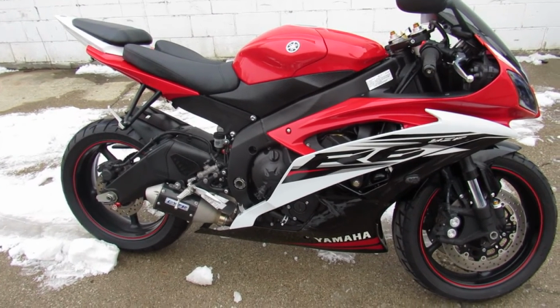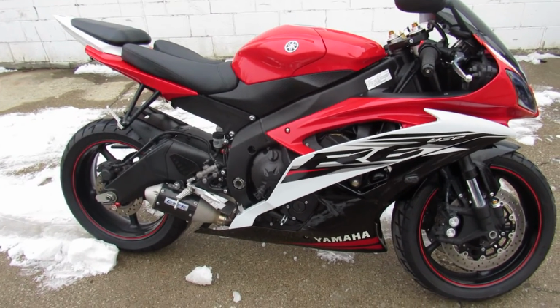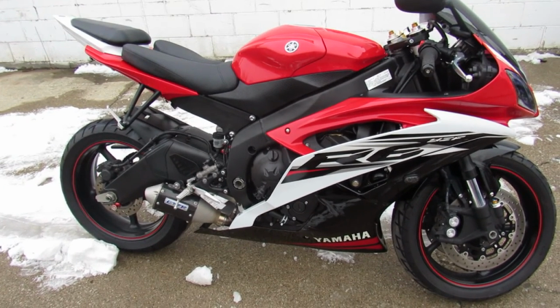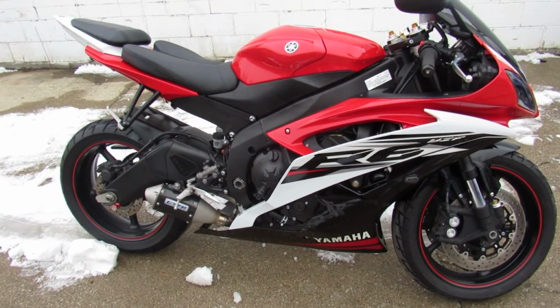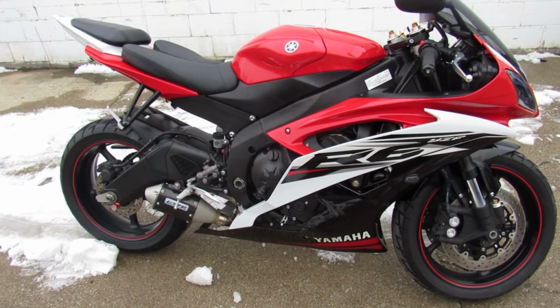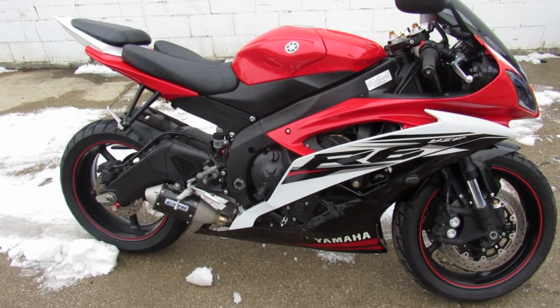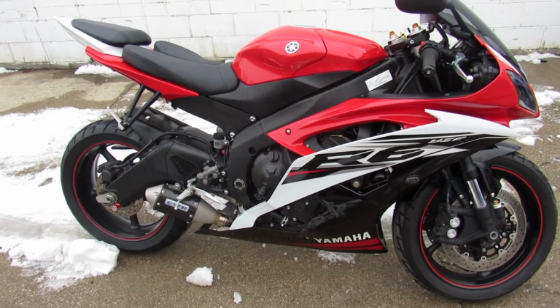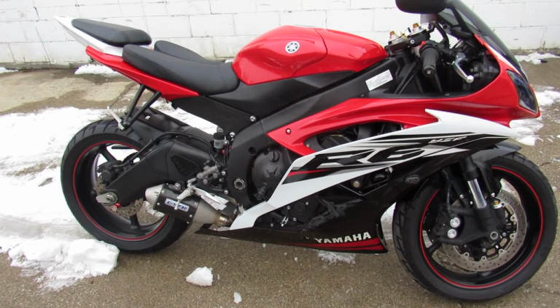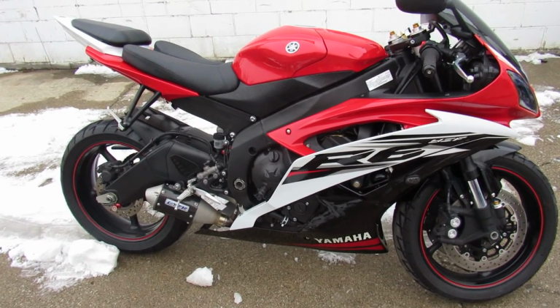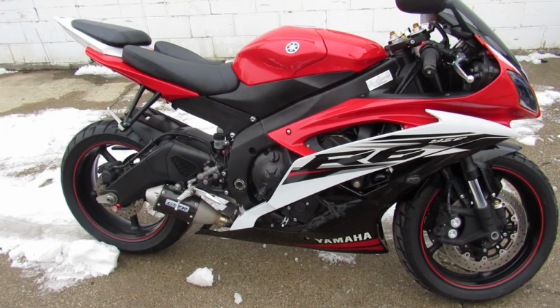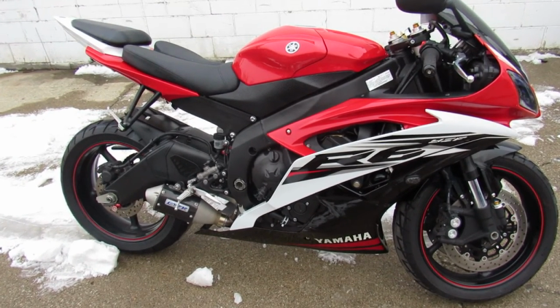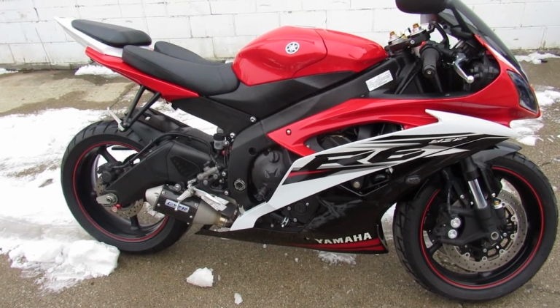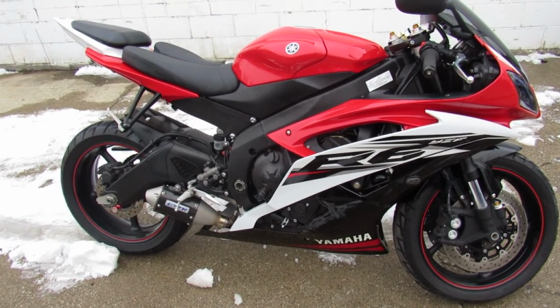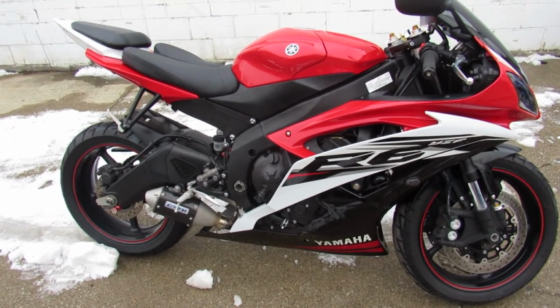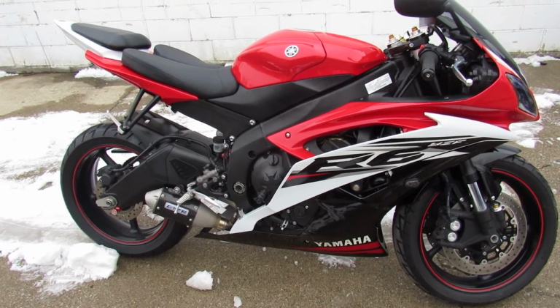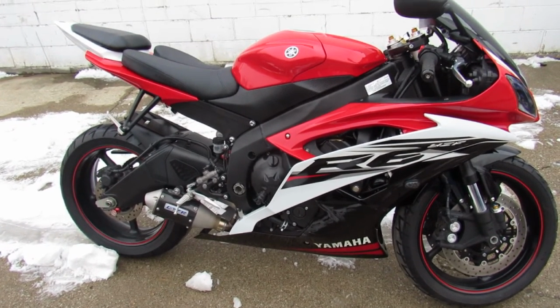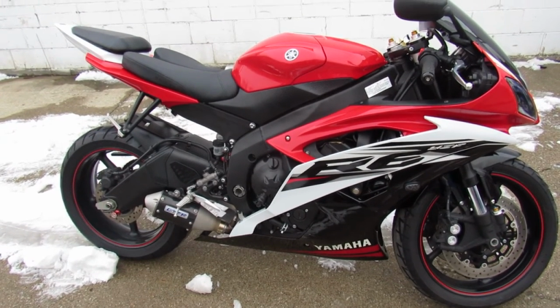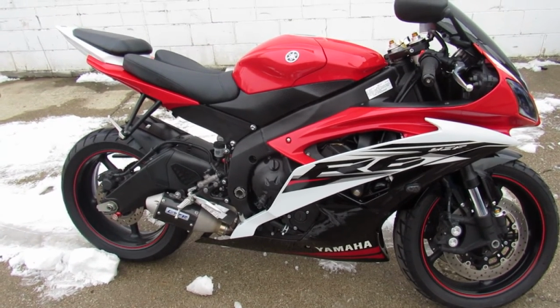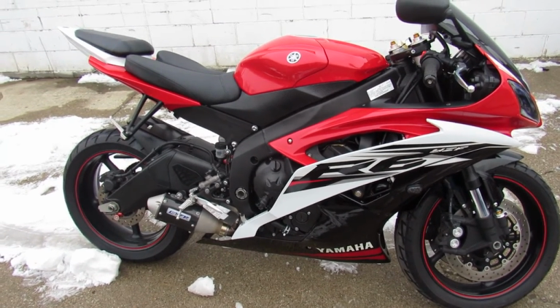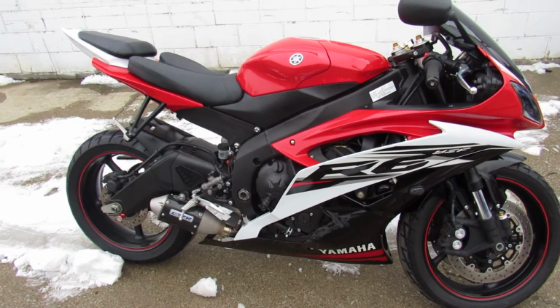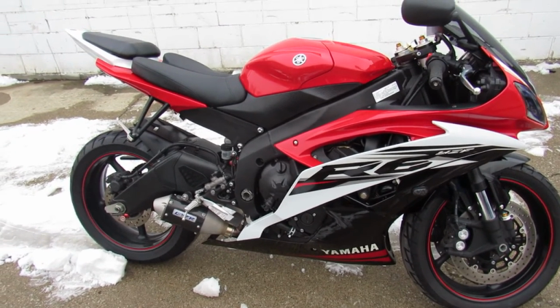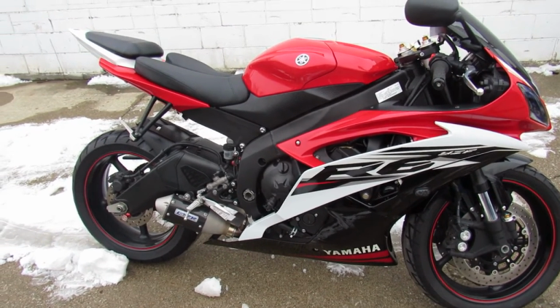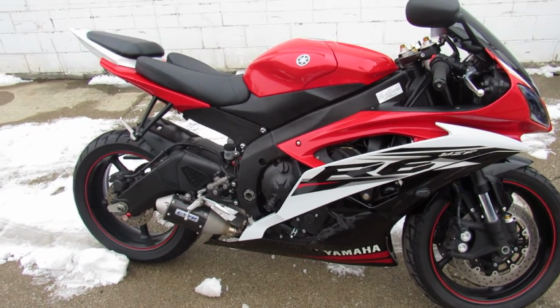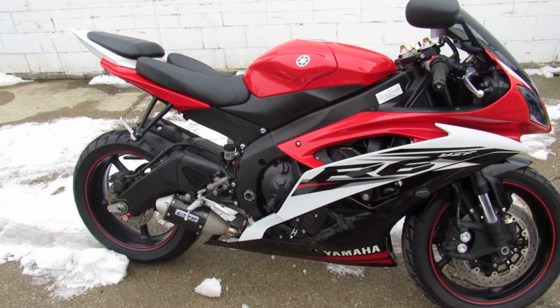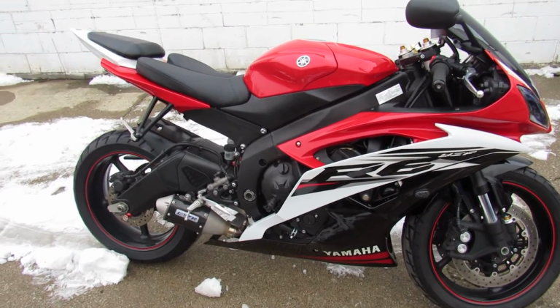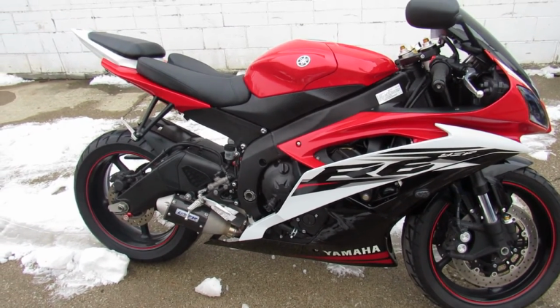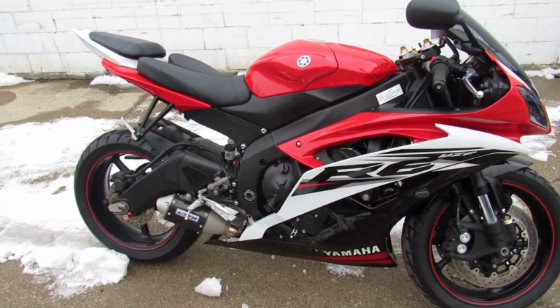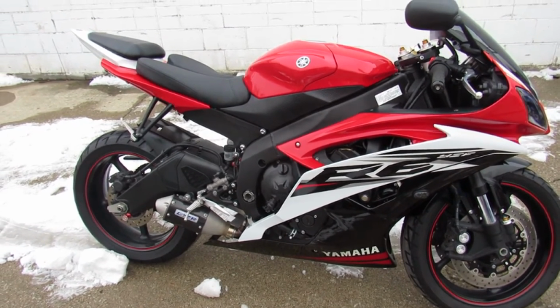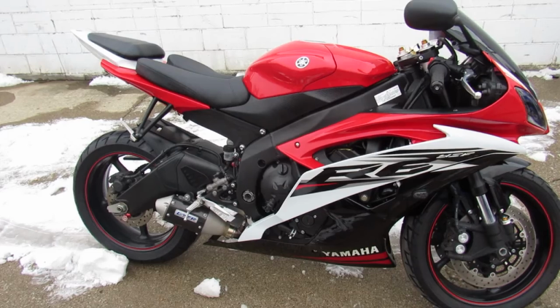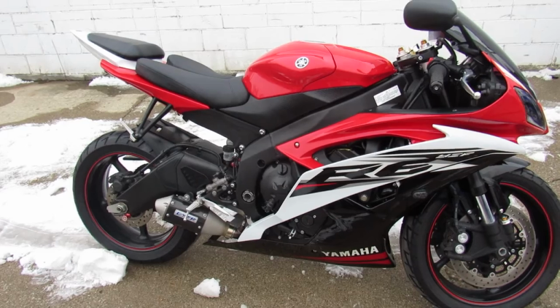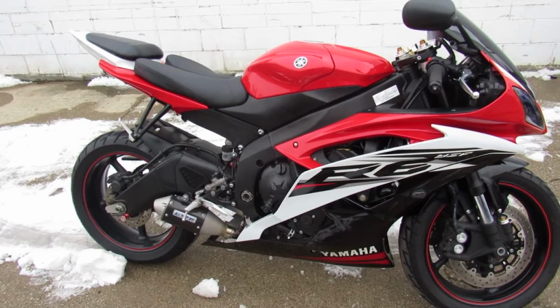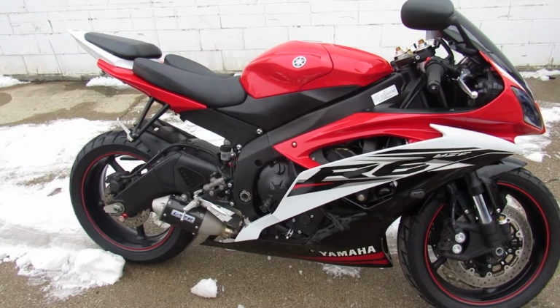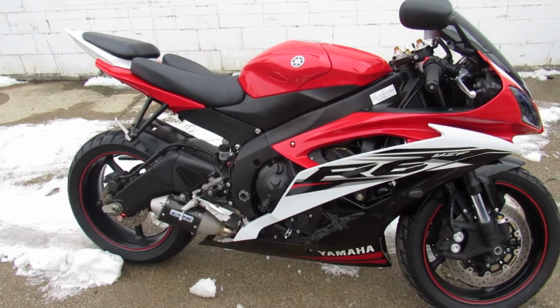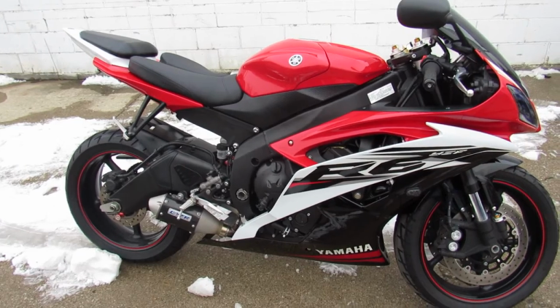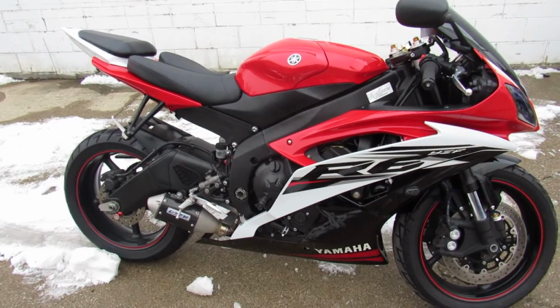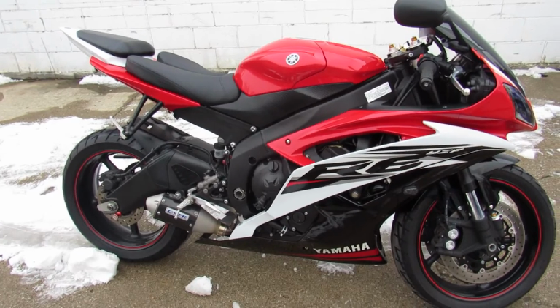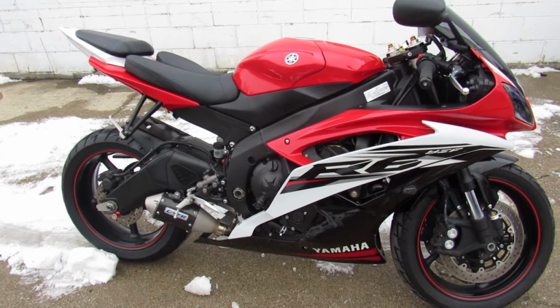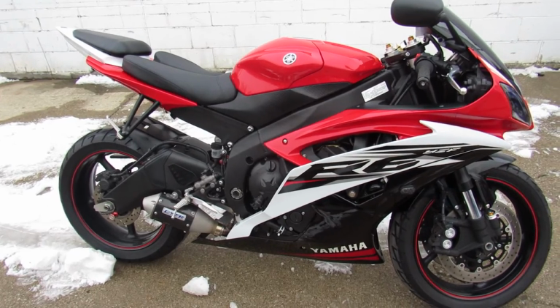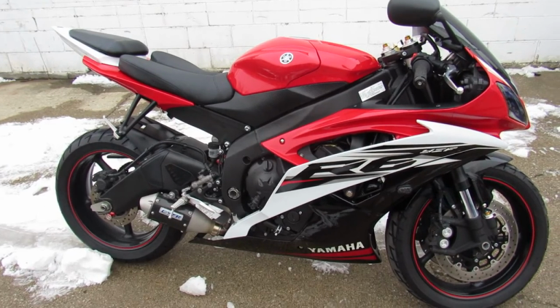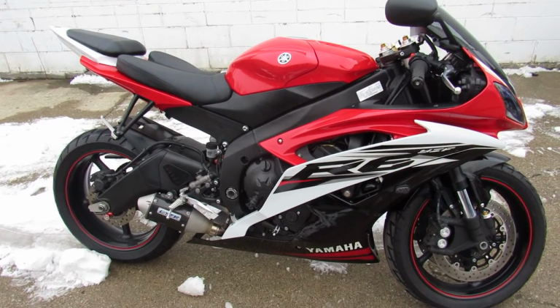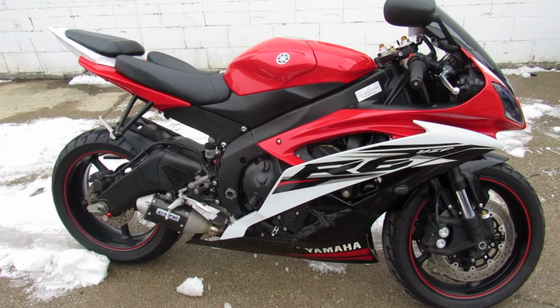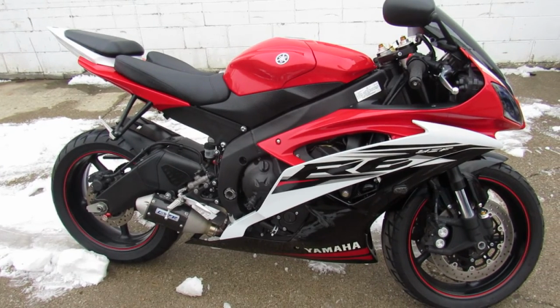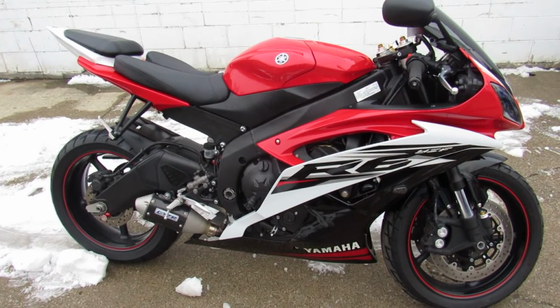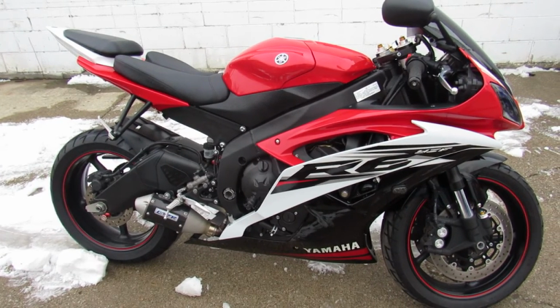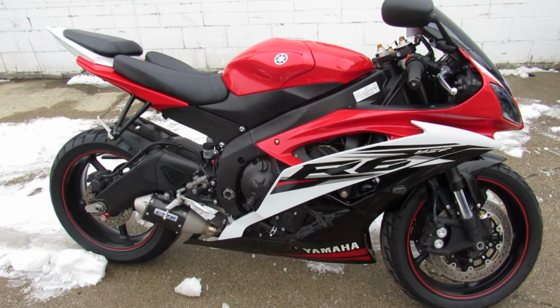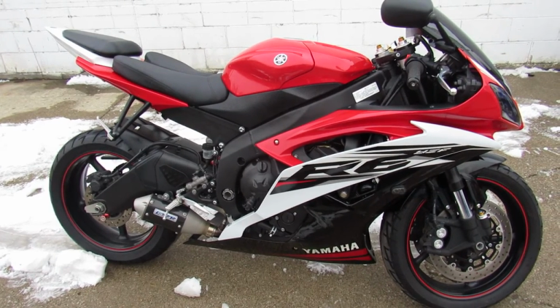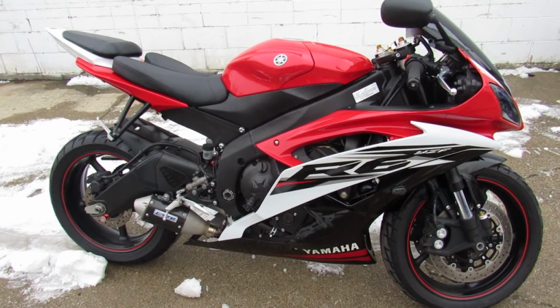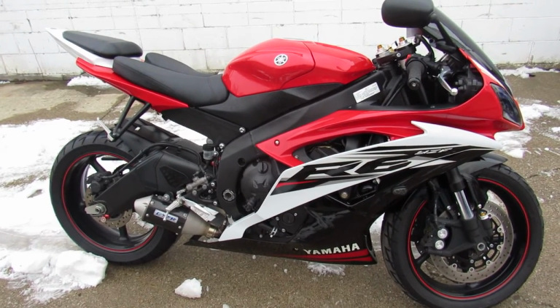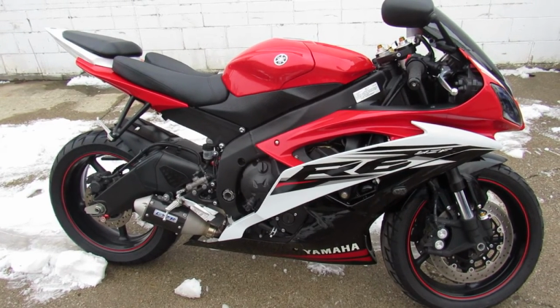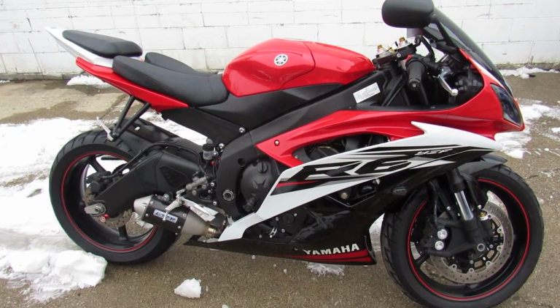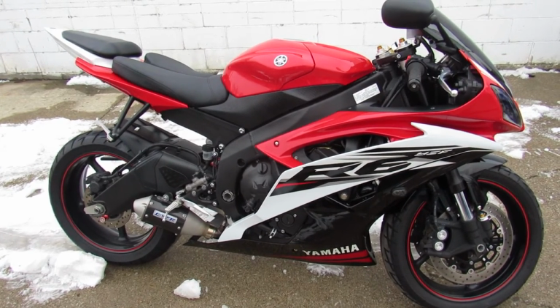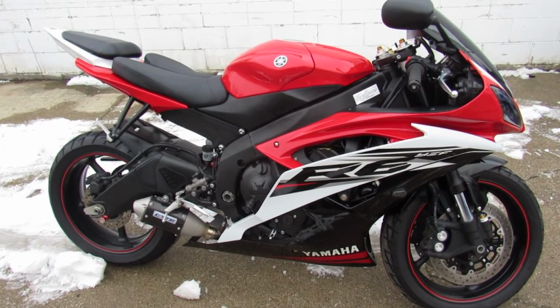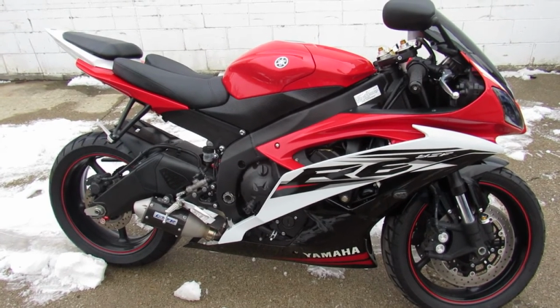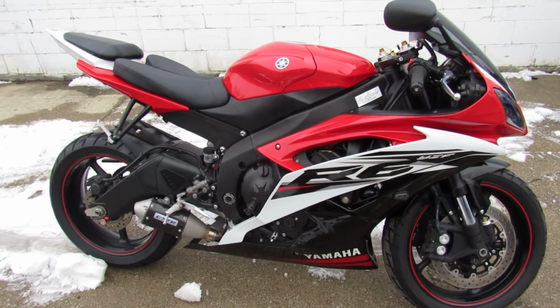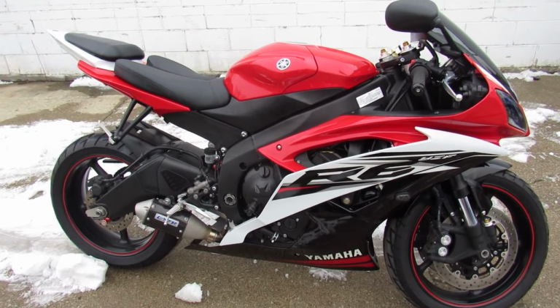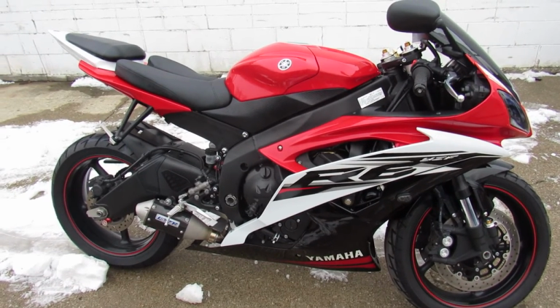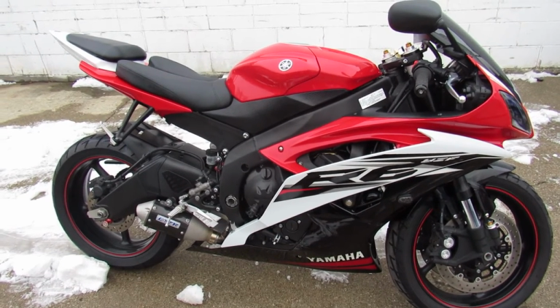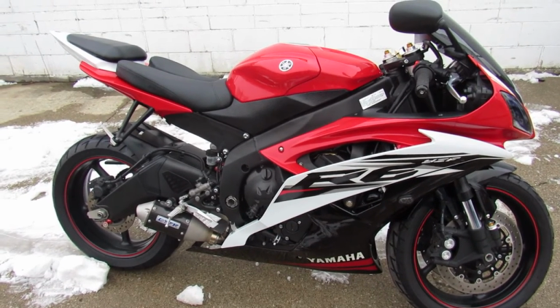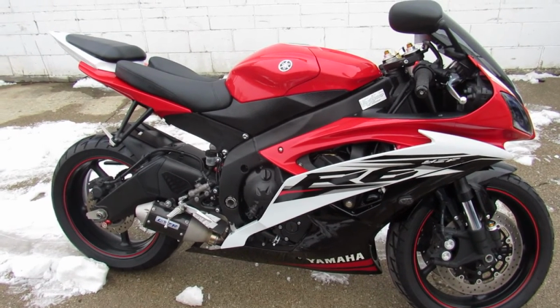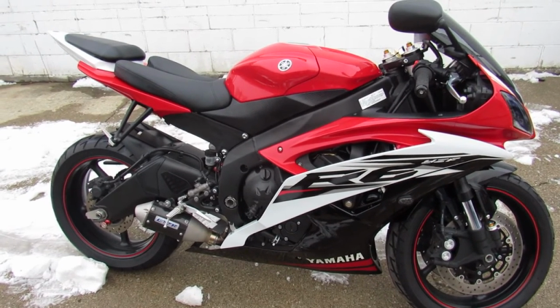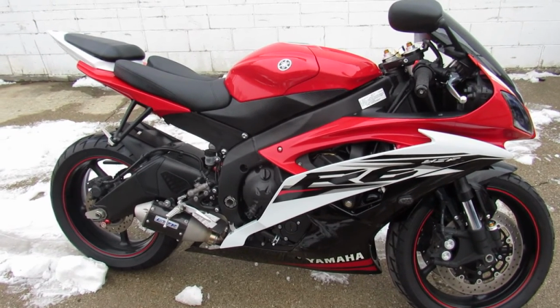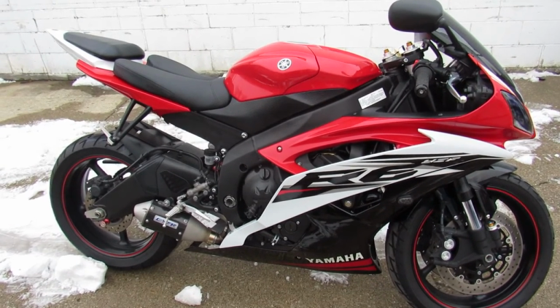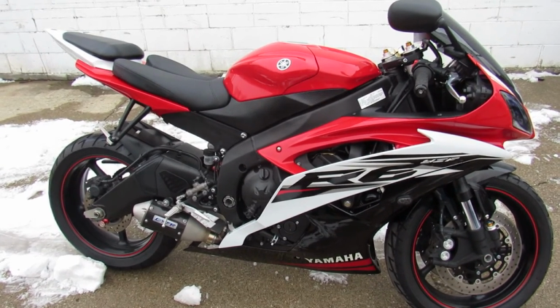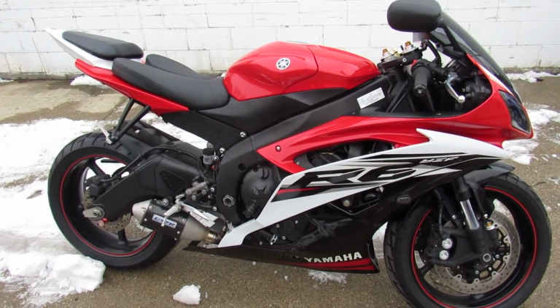Runs strong, needs nothing. Just serviced at a factory-authorized Yamaha dealership, been inspected. All the fluids have been changed so you guys can buy with confidence.